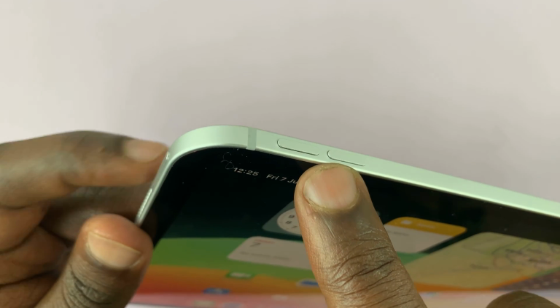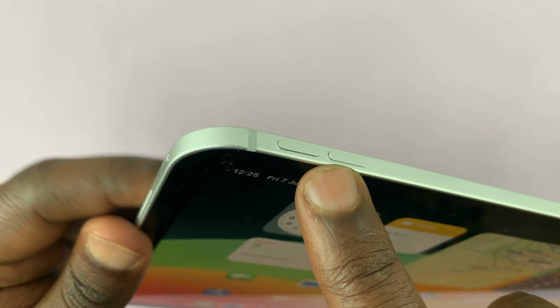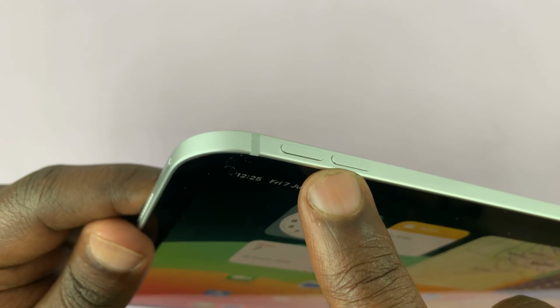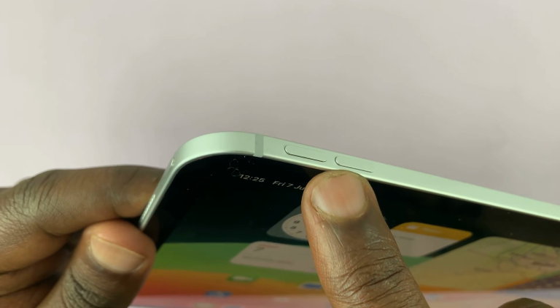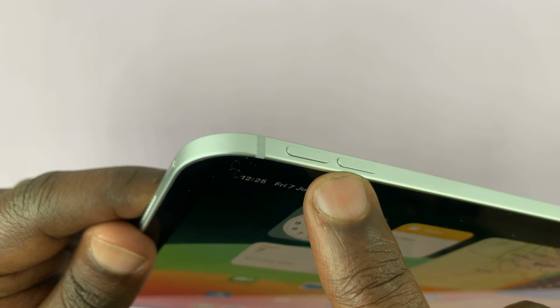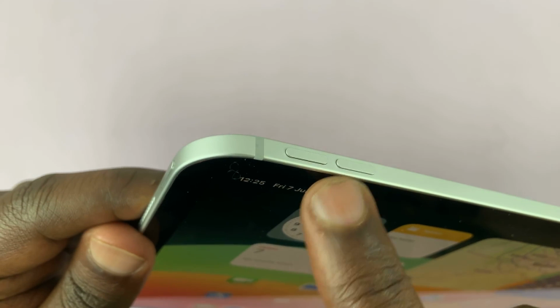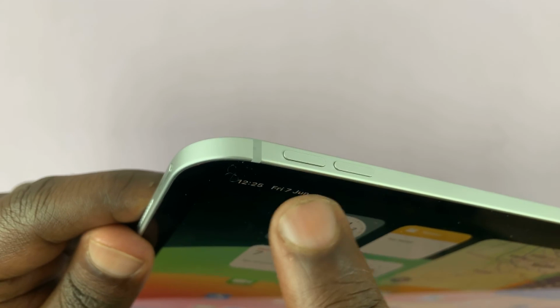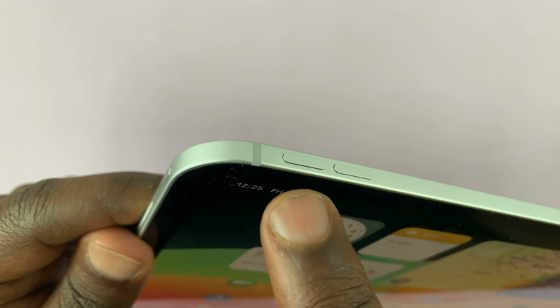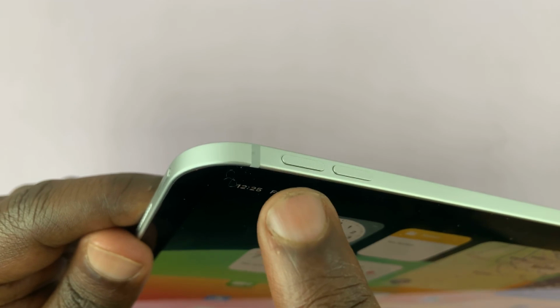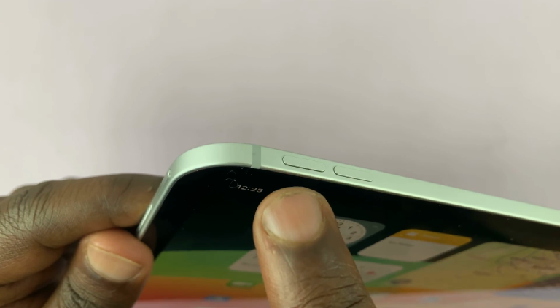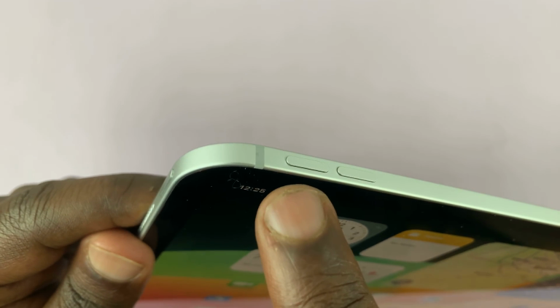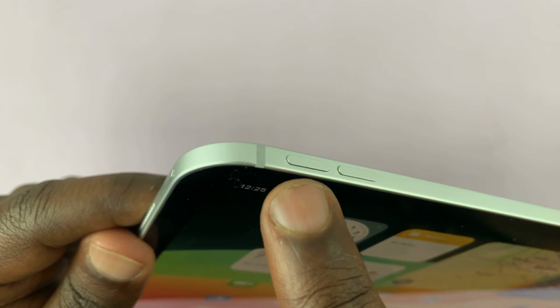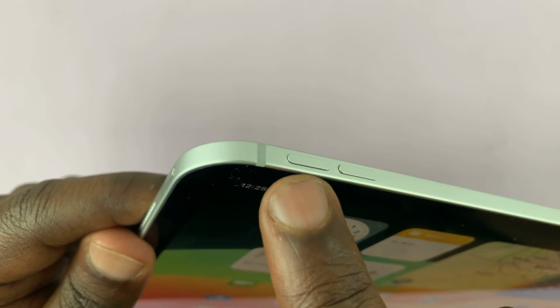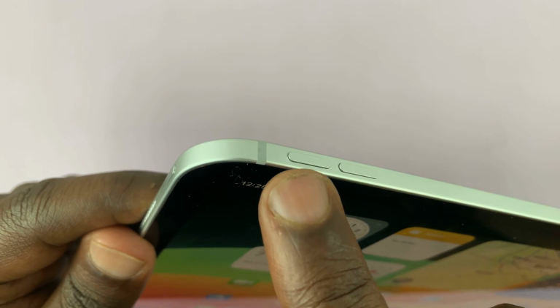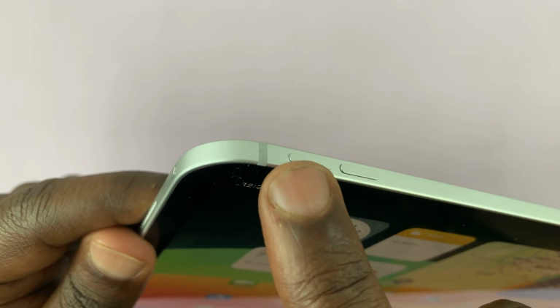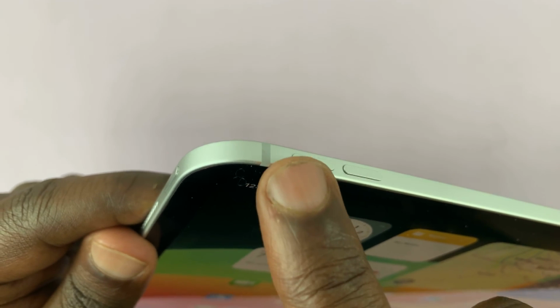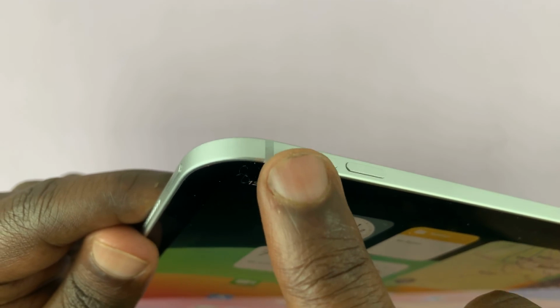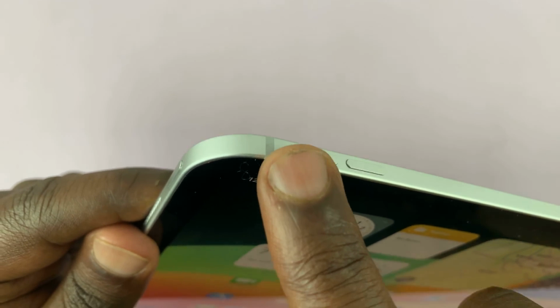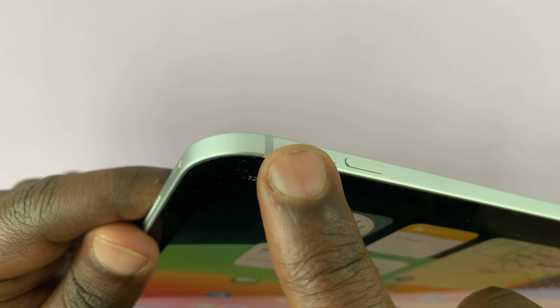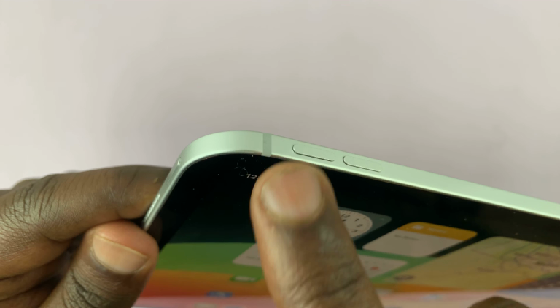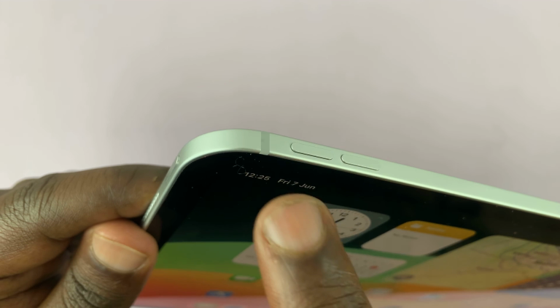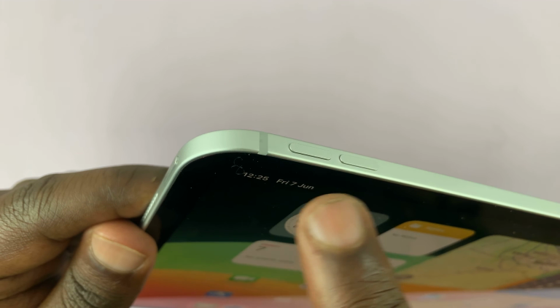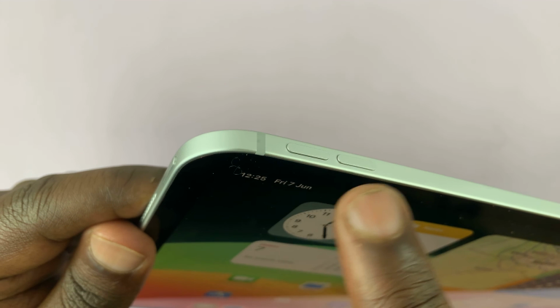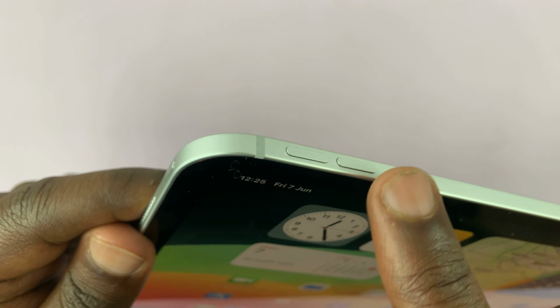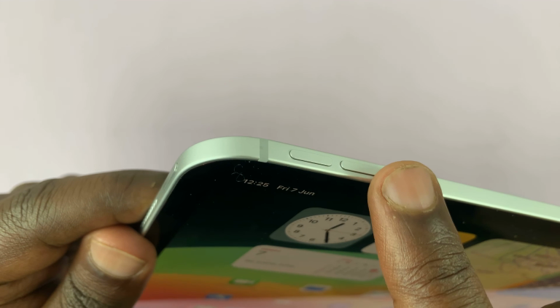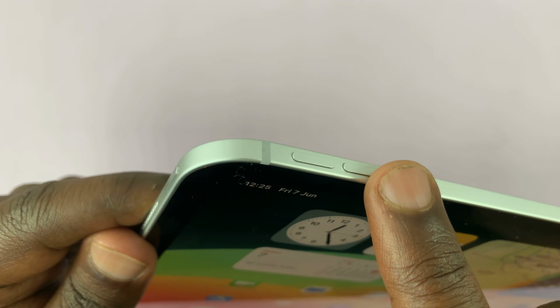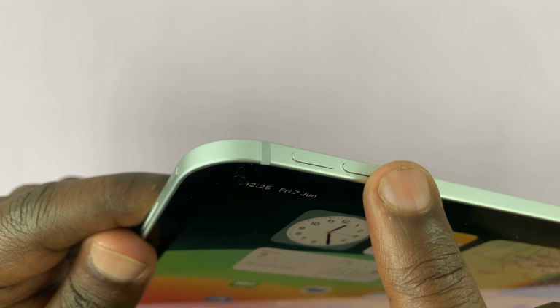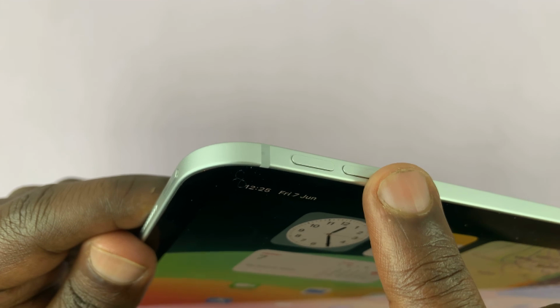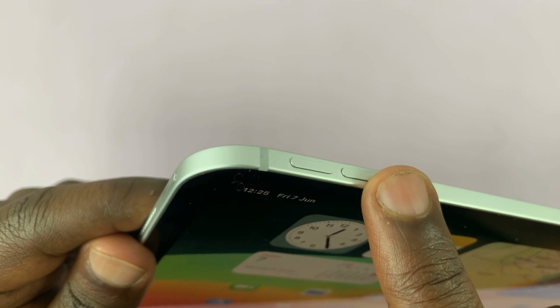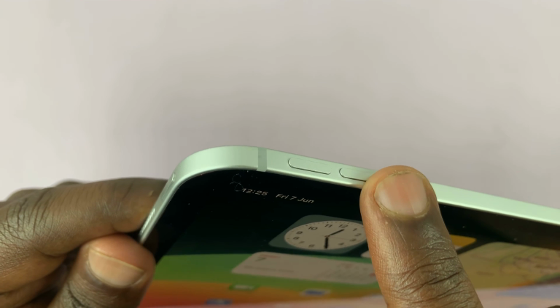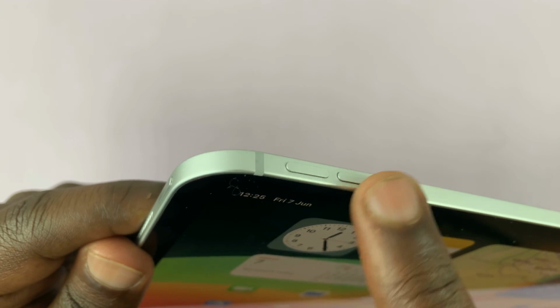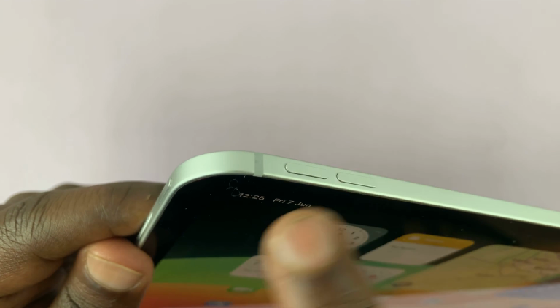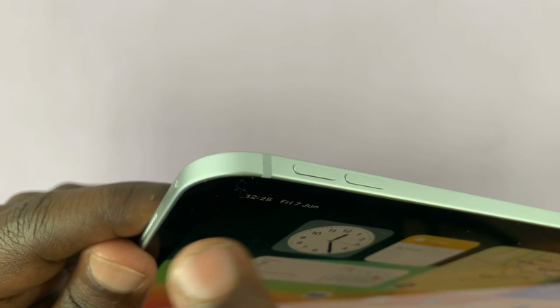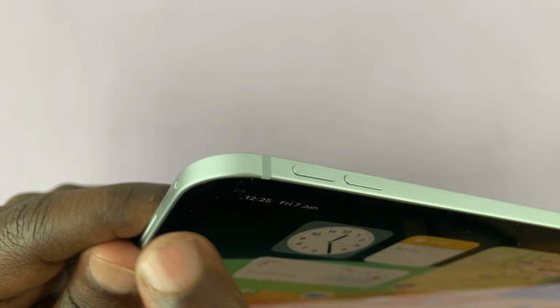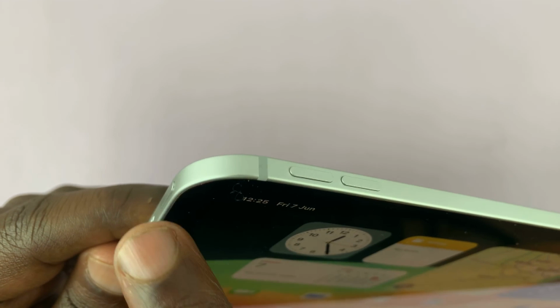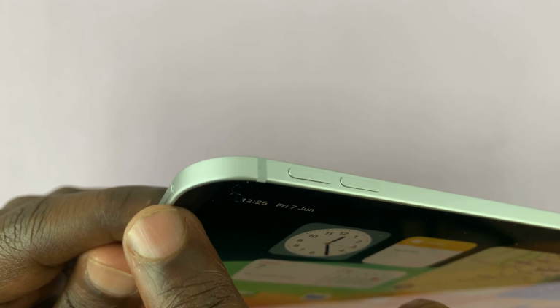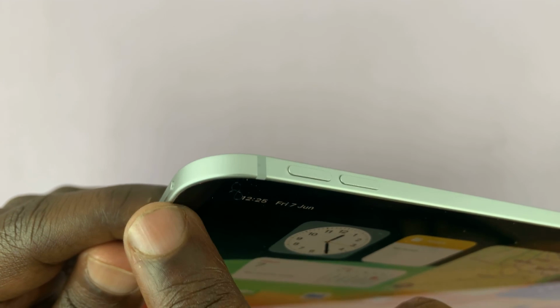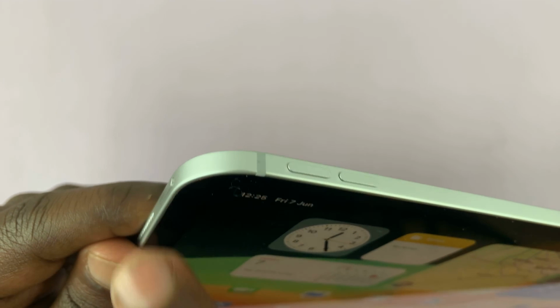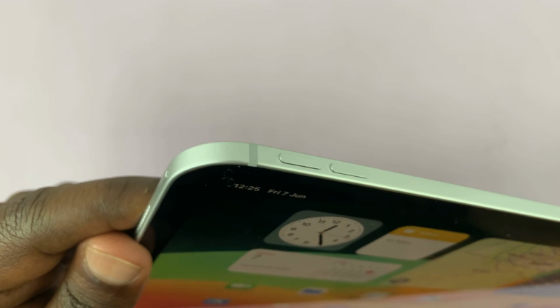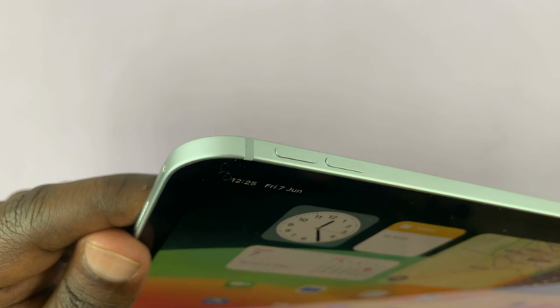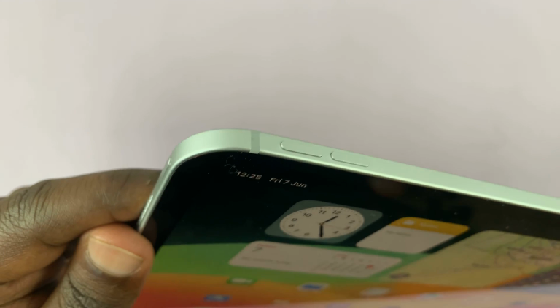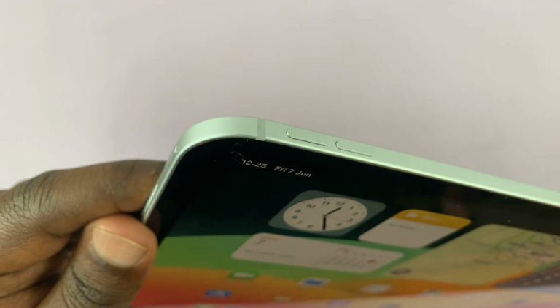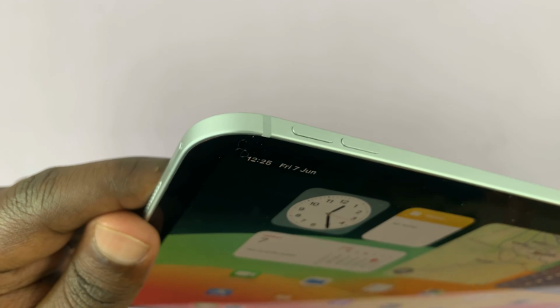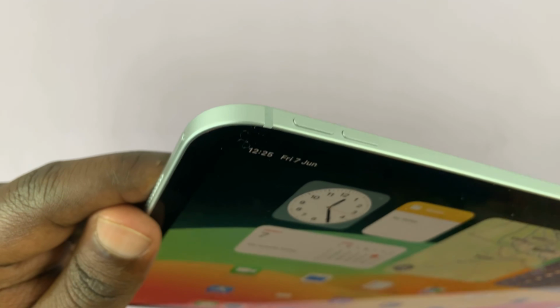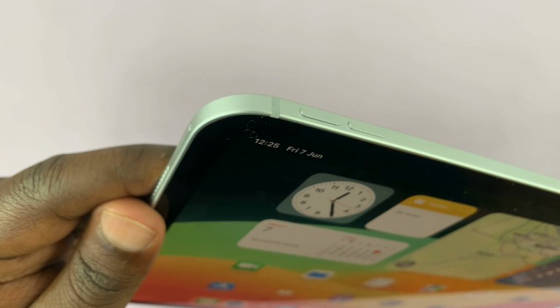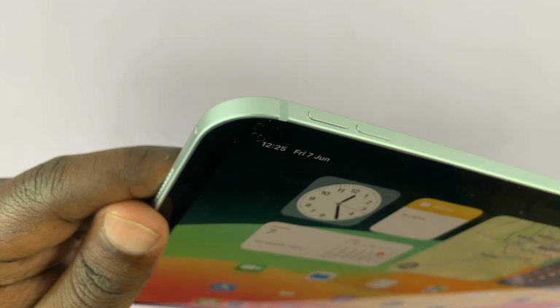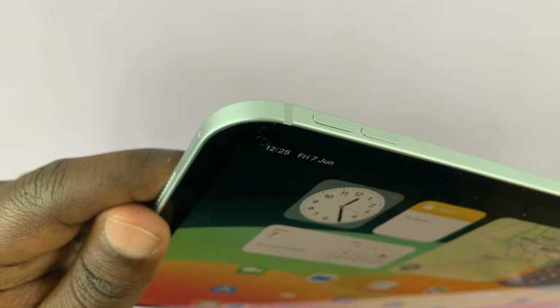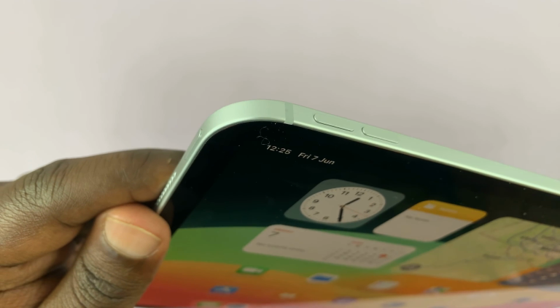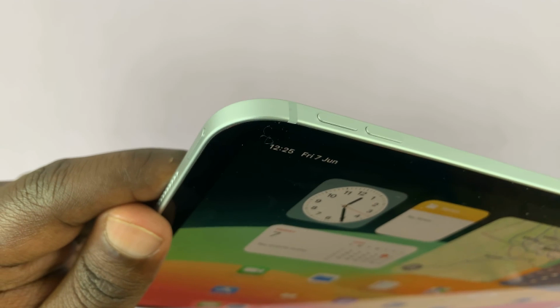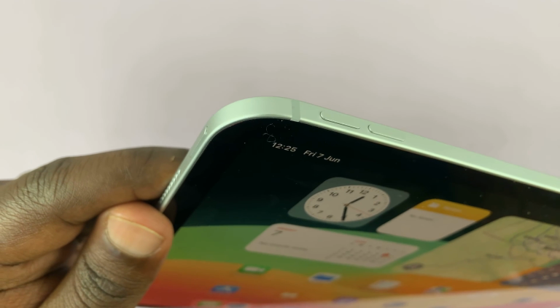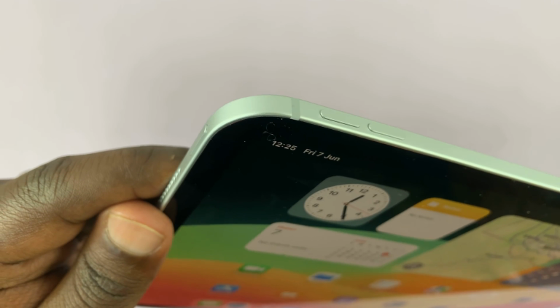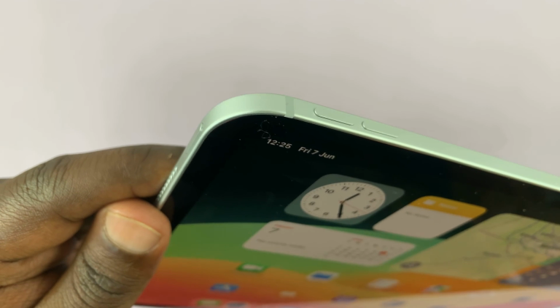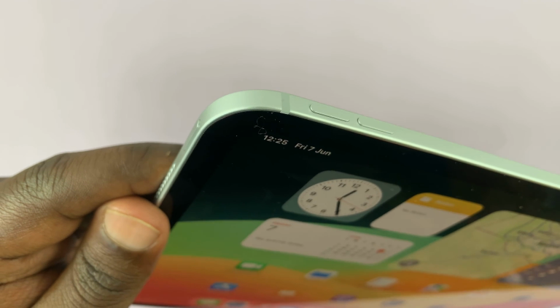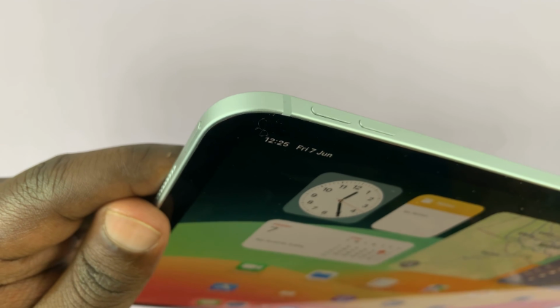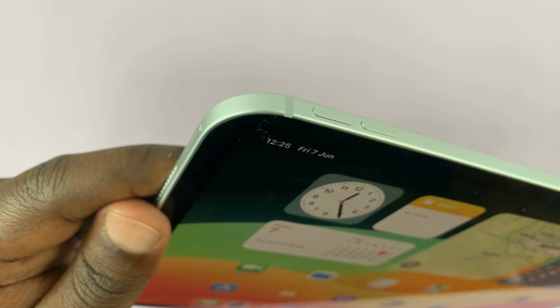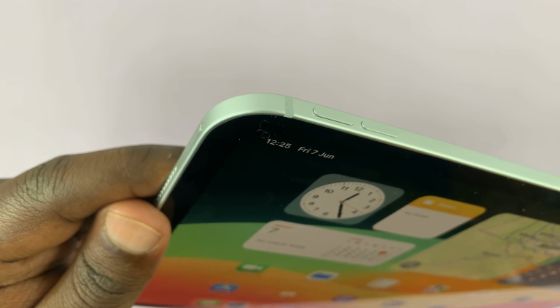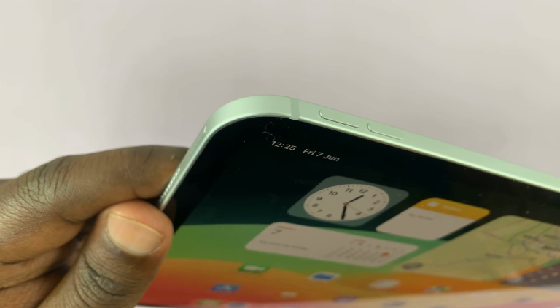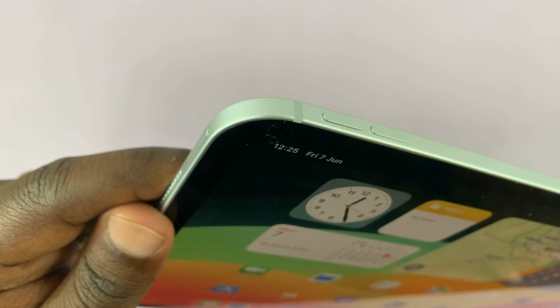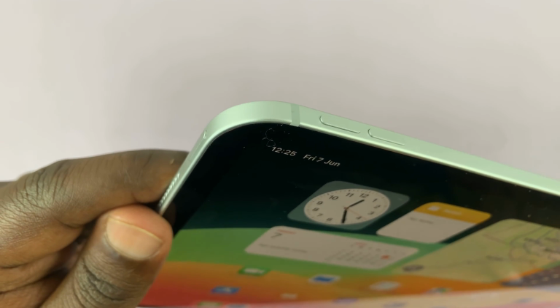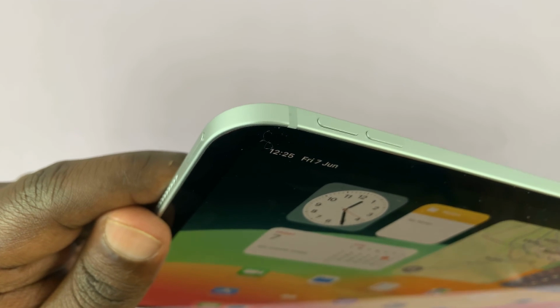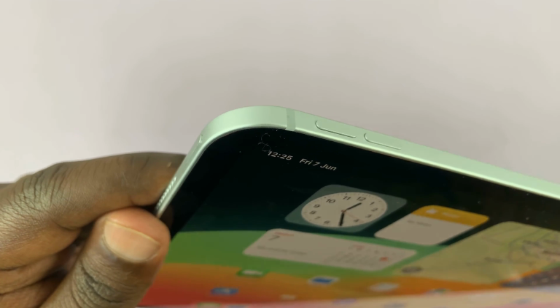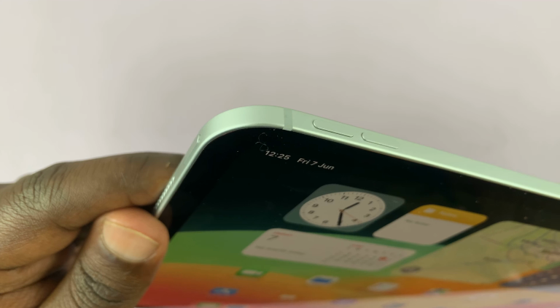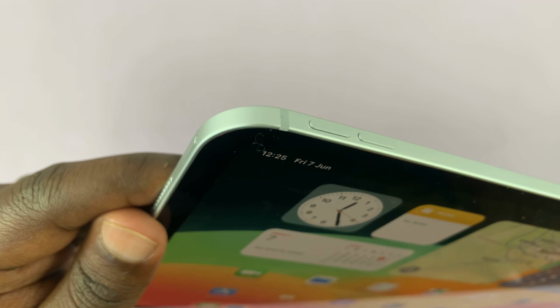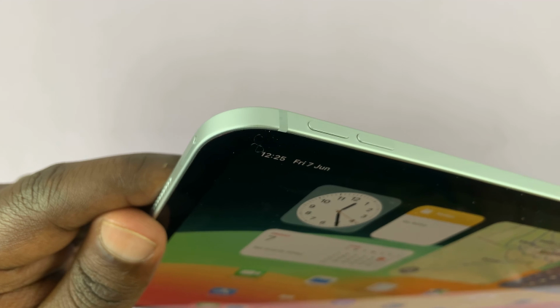So what you want to do is press volume up, then volume down, and then press and hold the power button until you see the Apple logo.